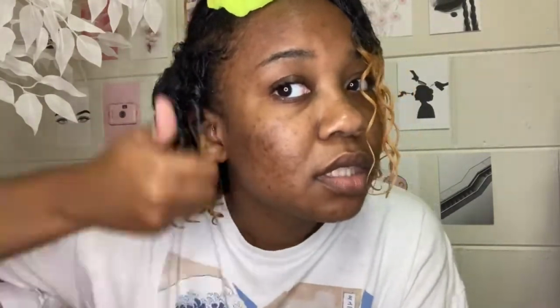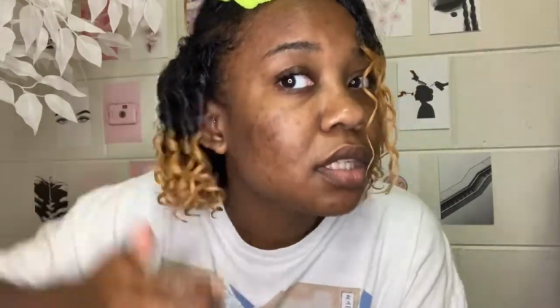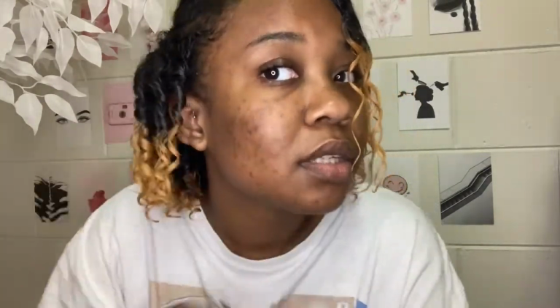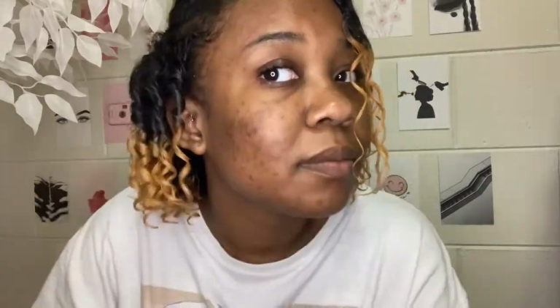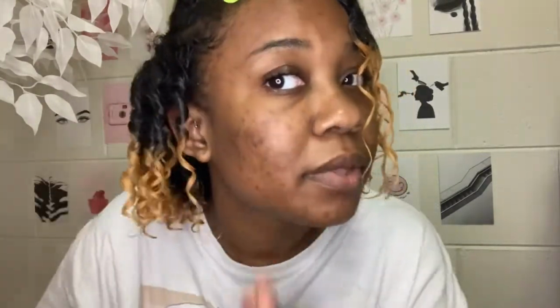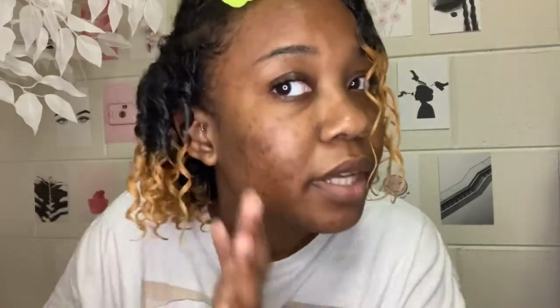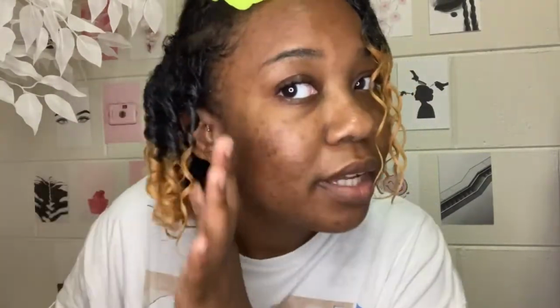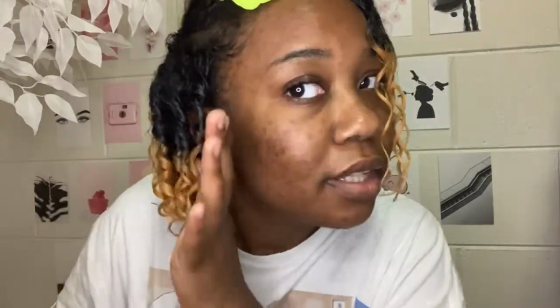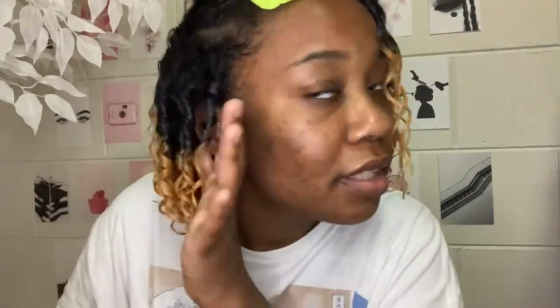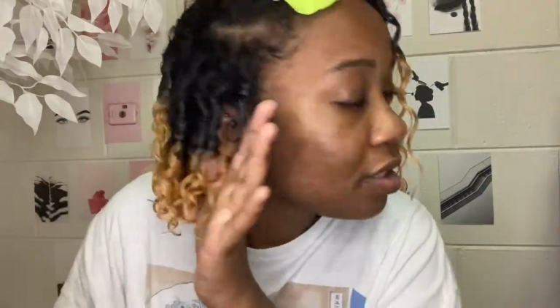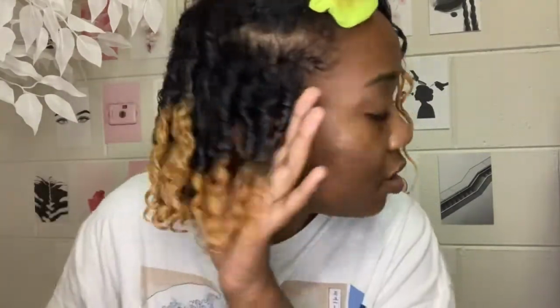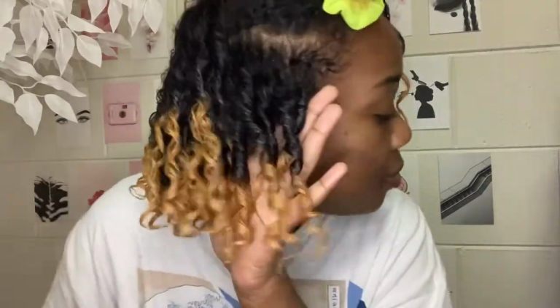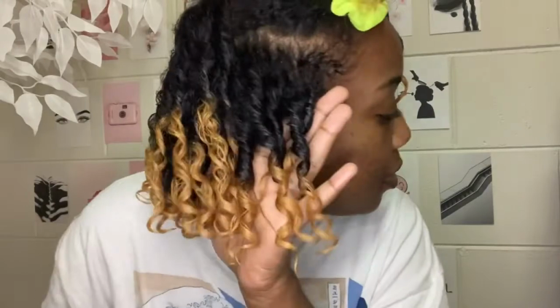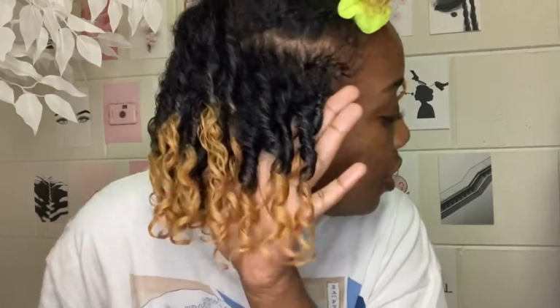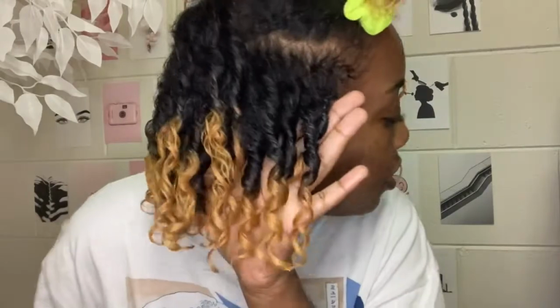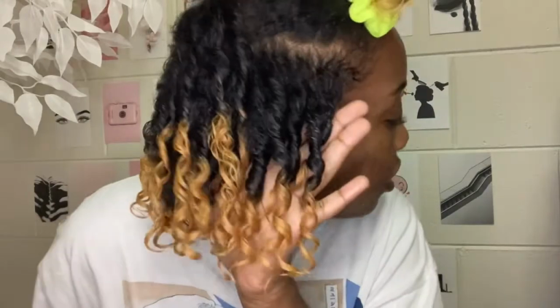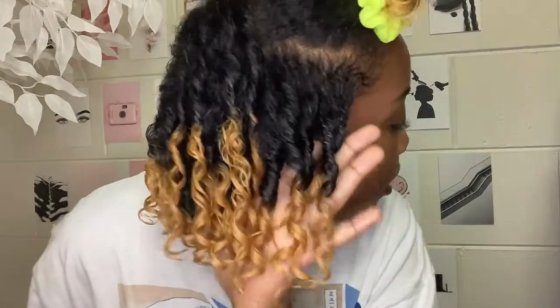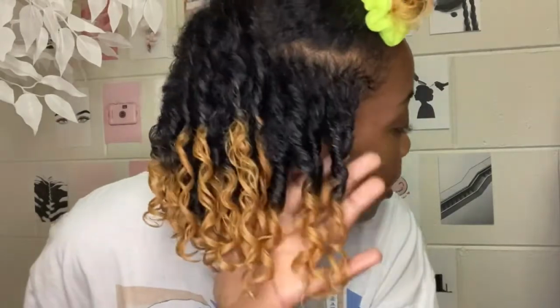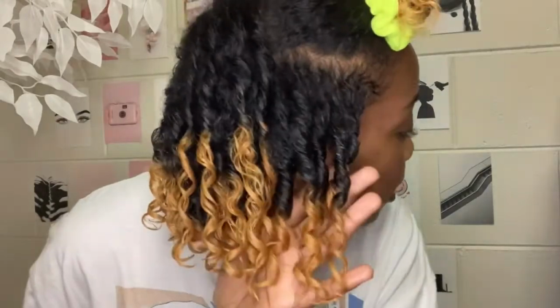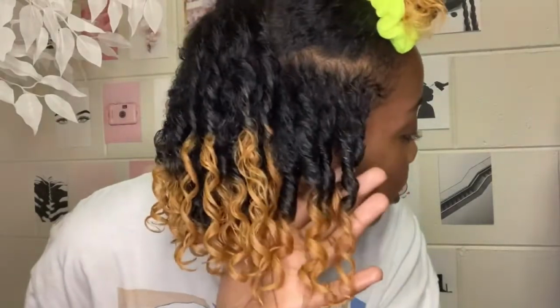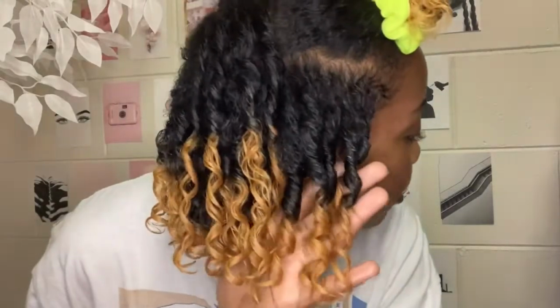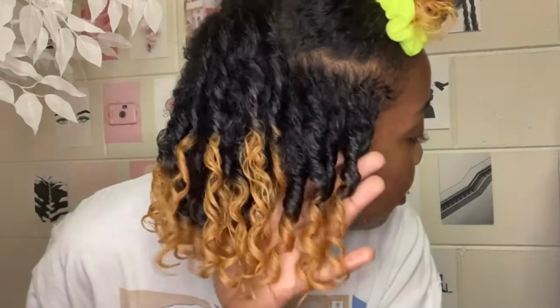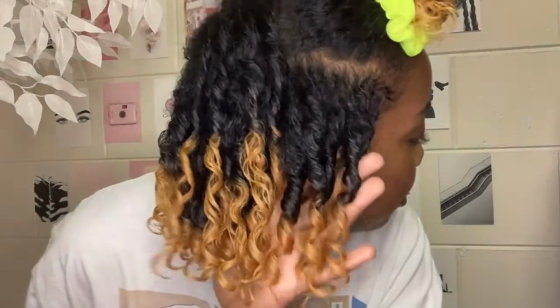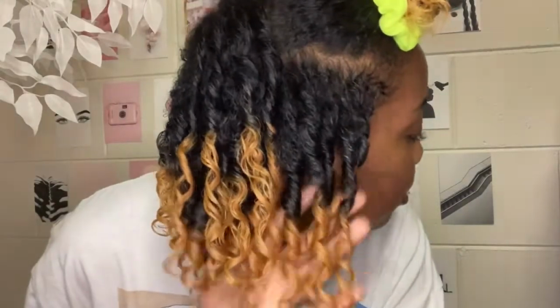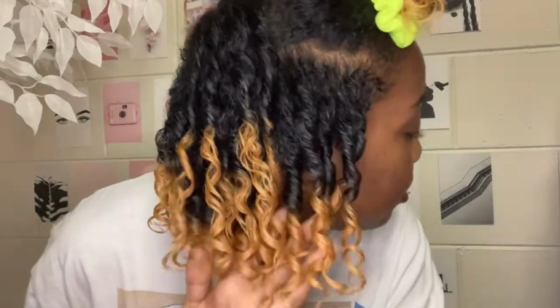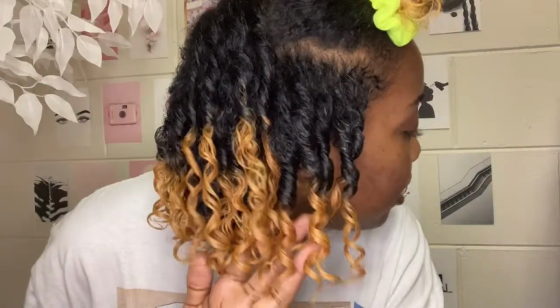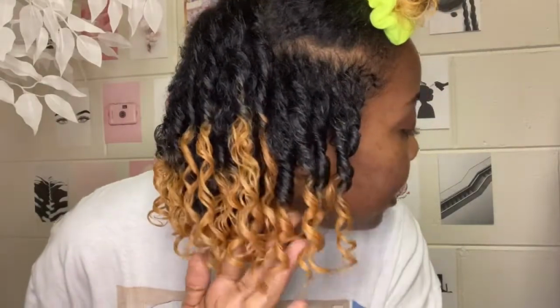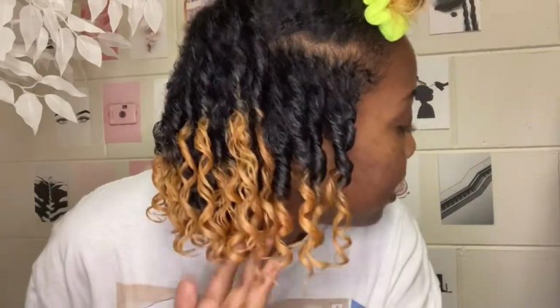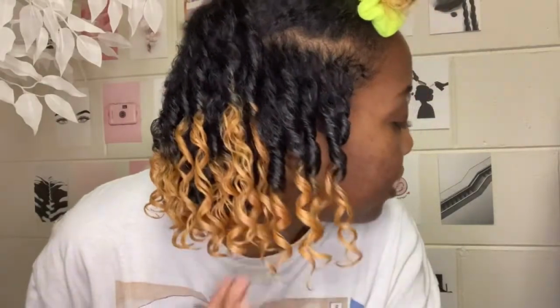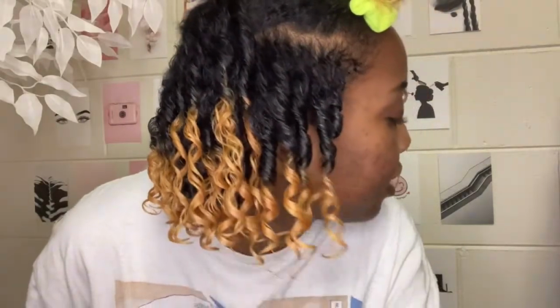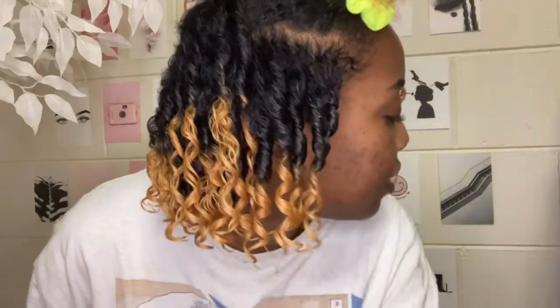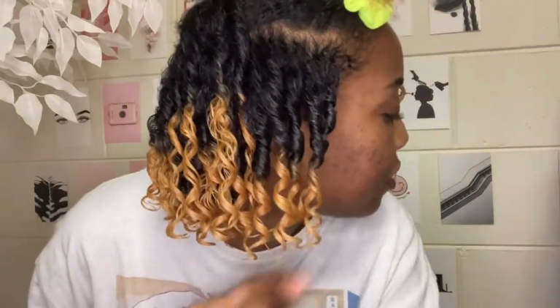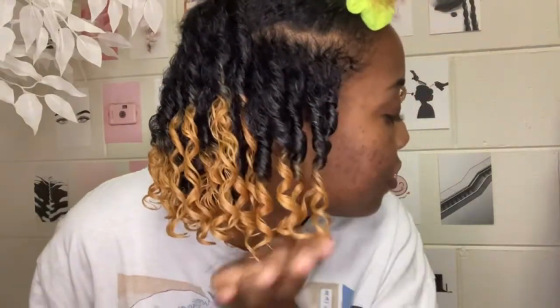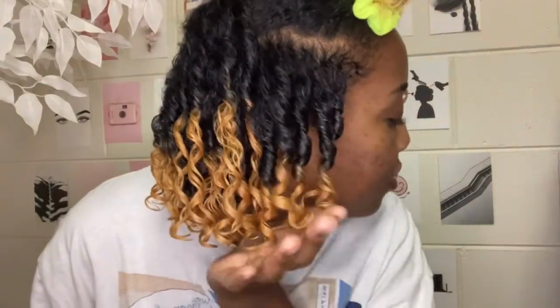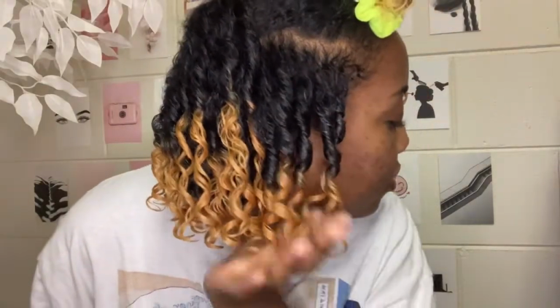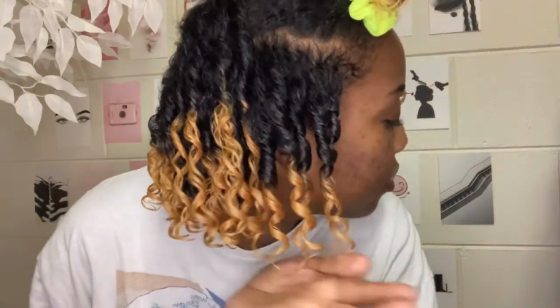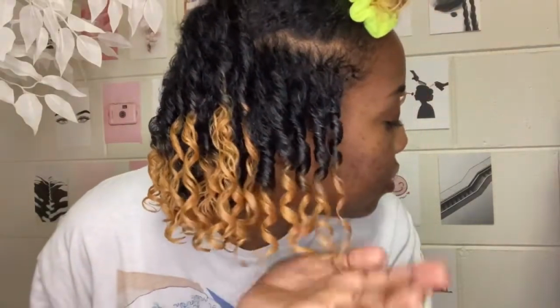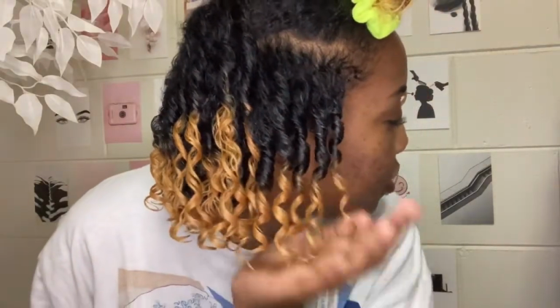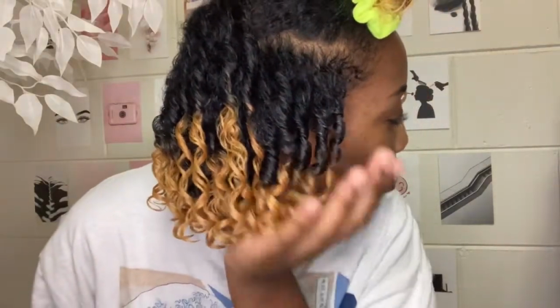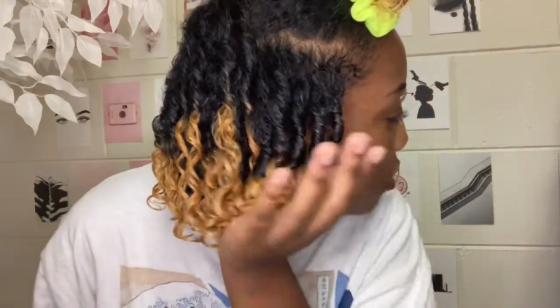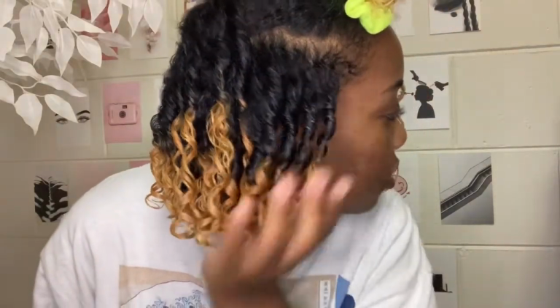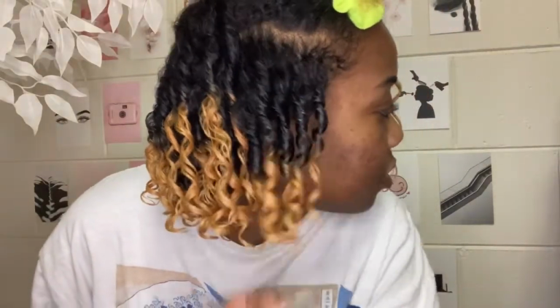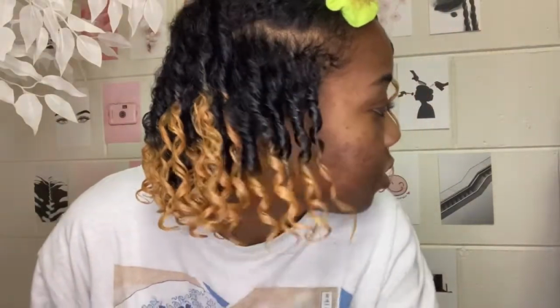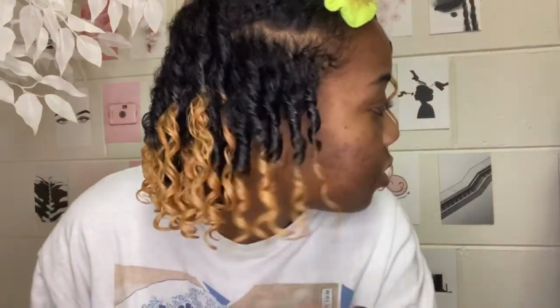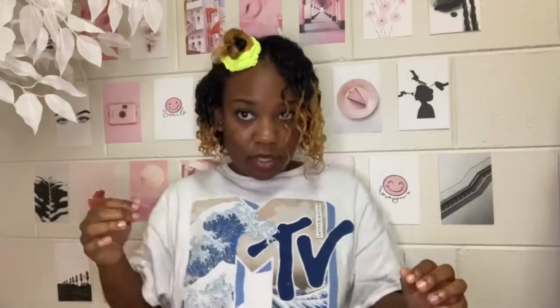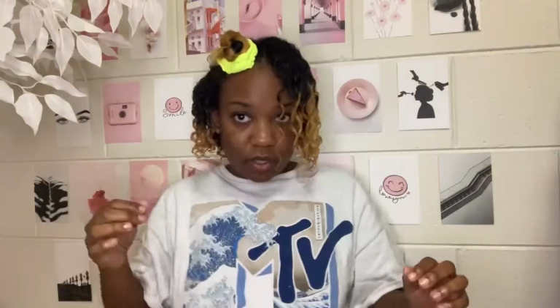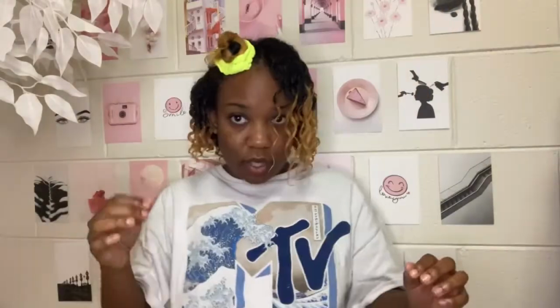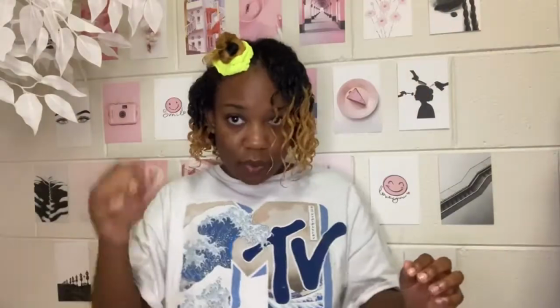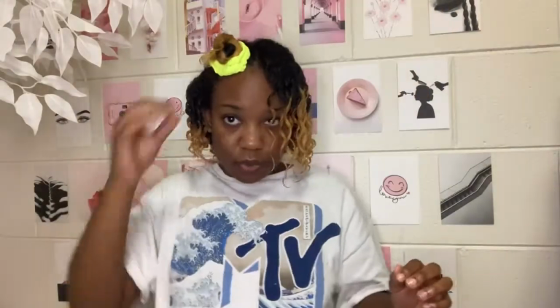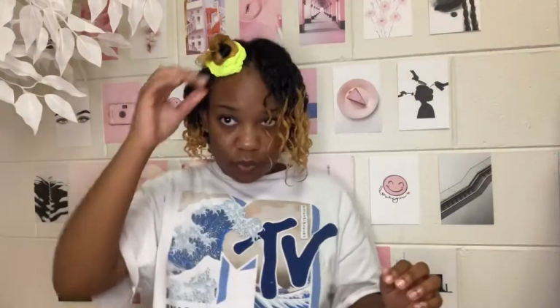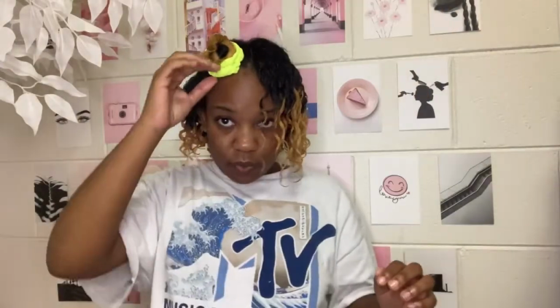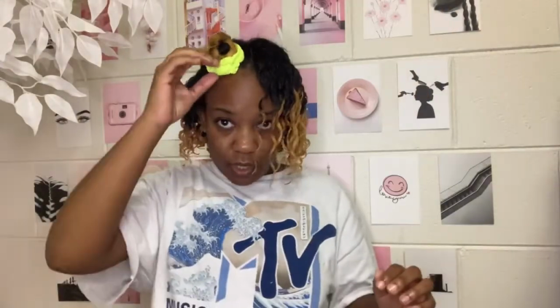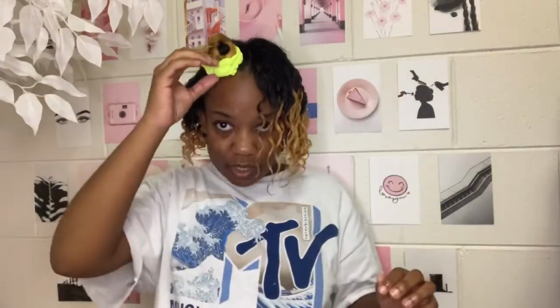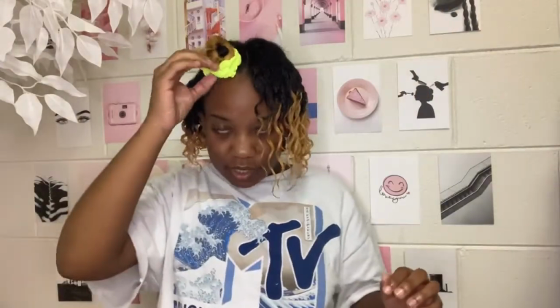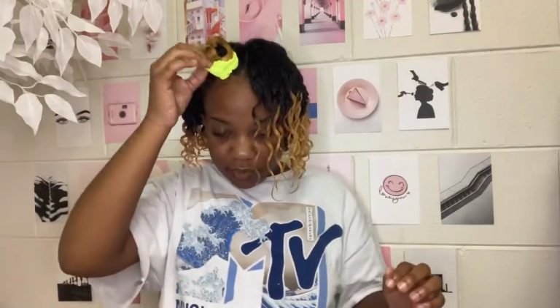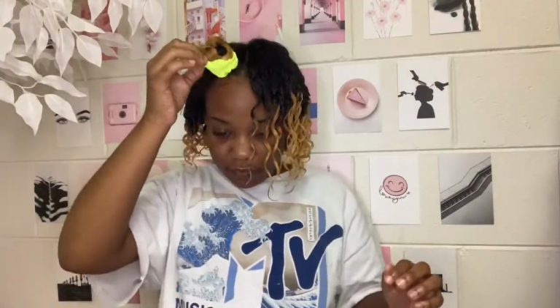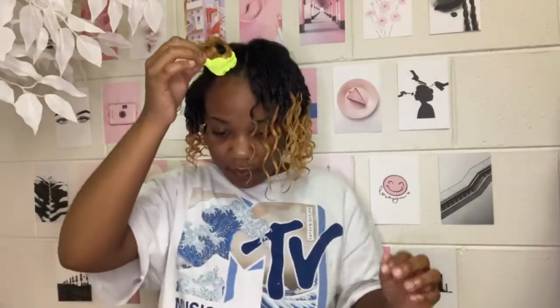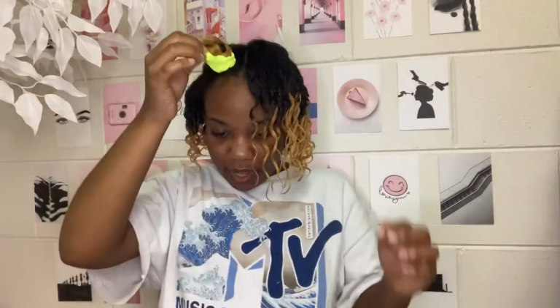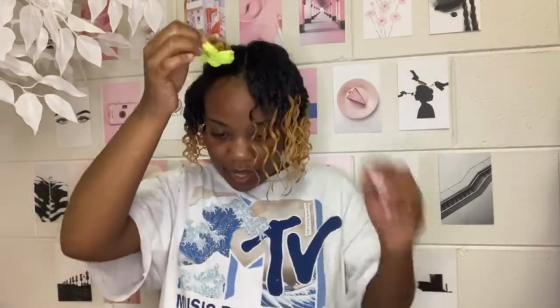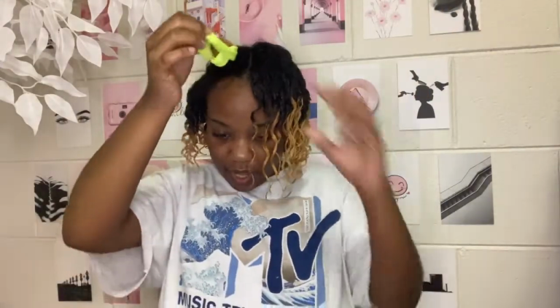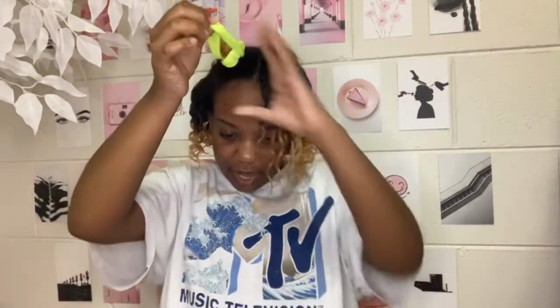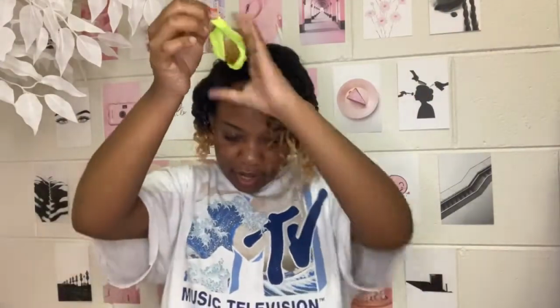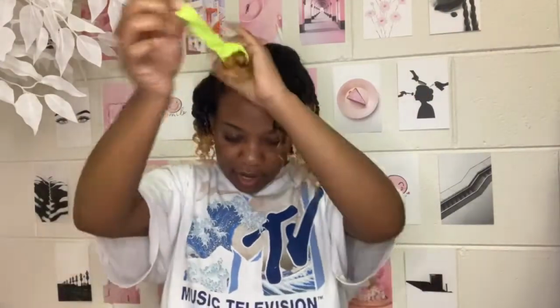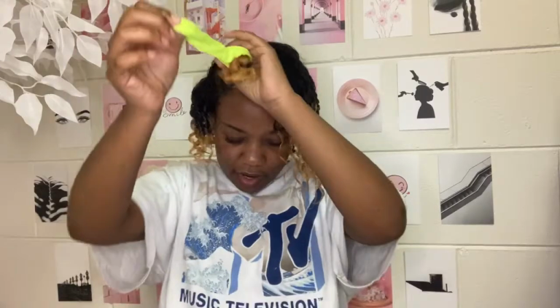Yeah, they should be turning out a little like this. I'll do that with the rest of my hair.